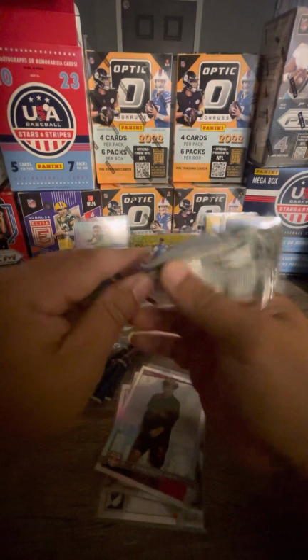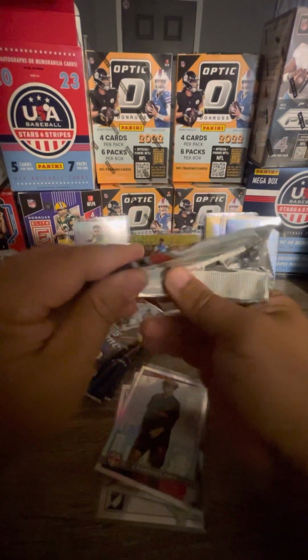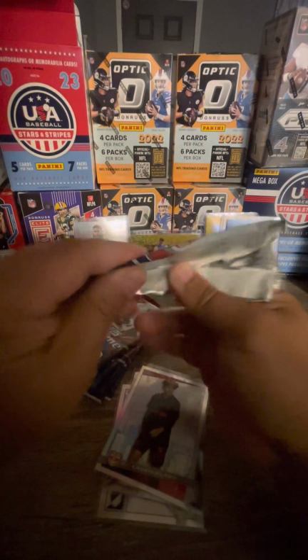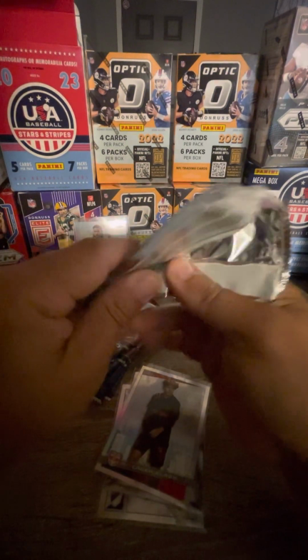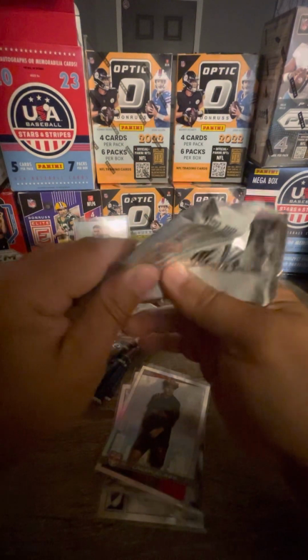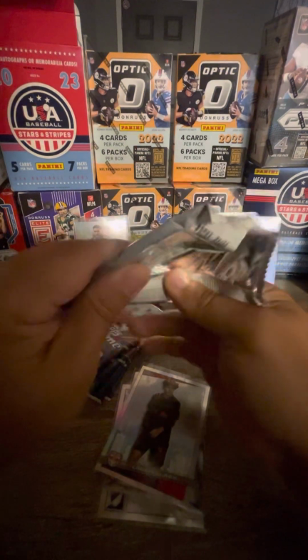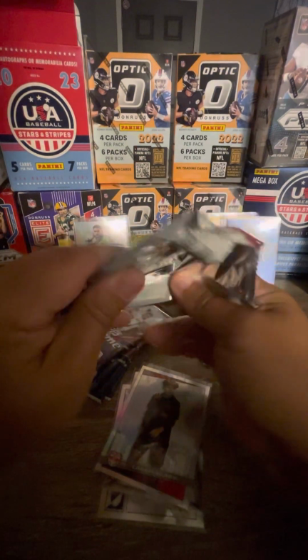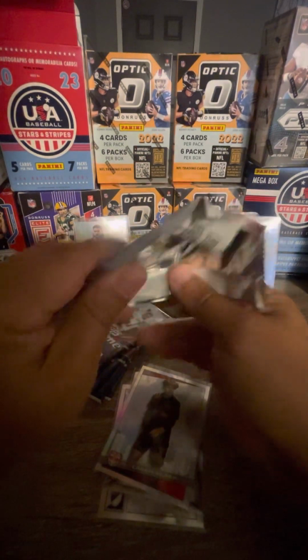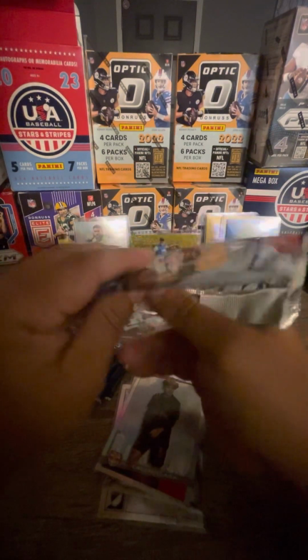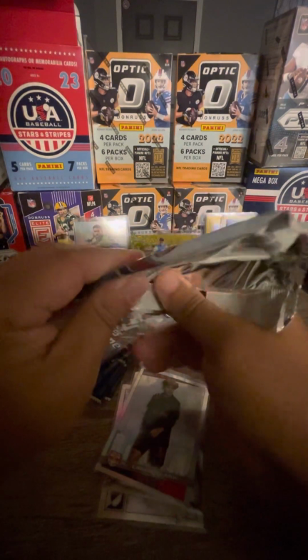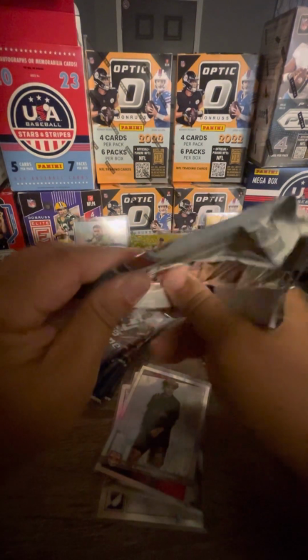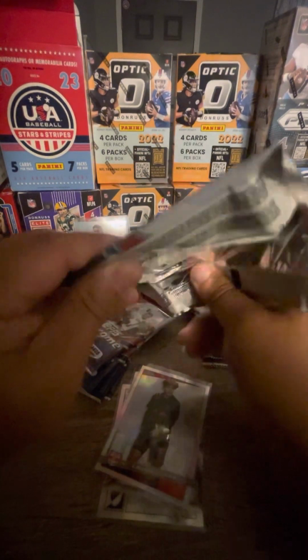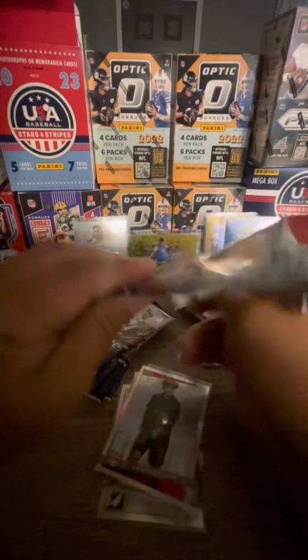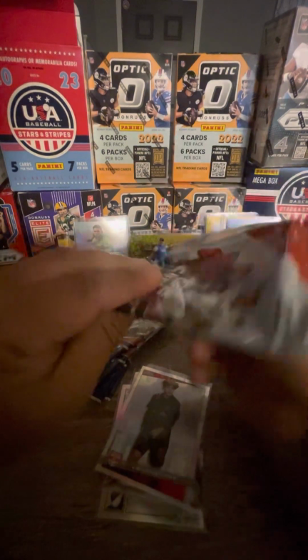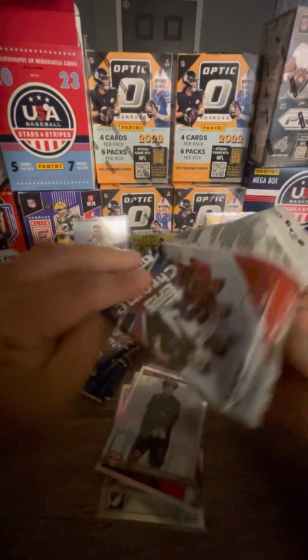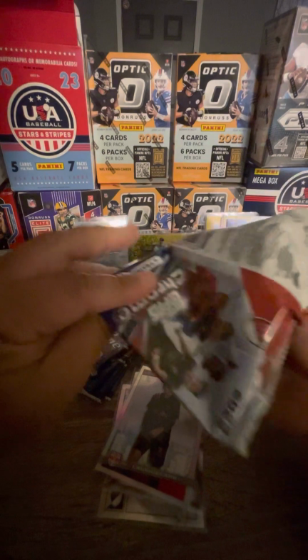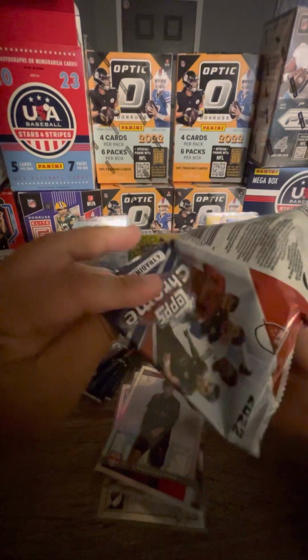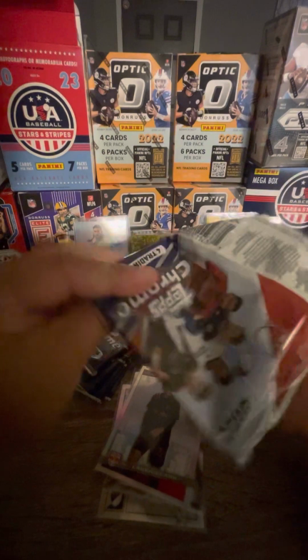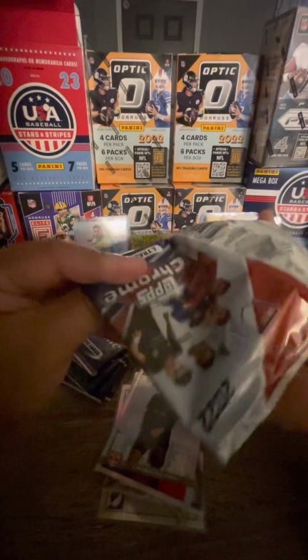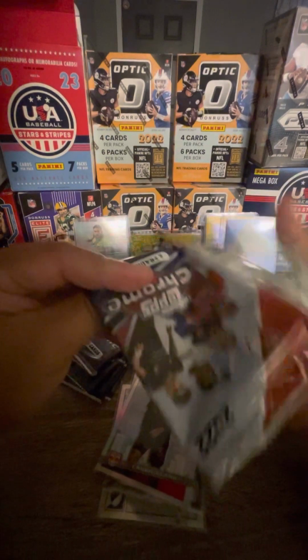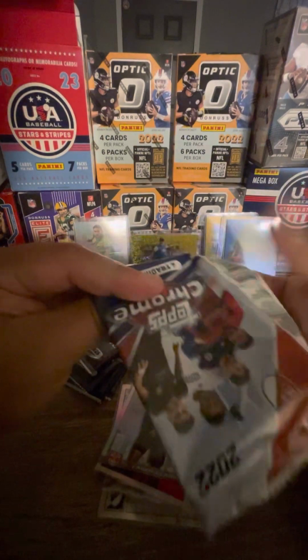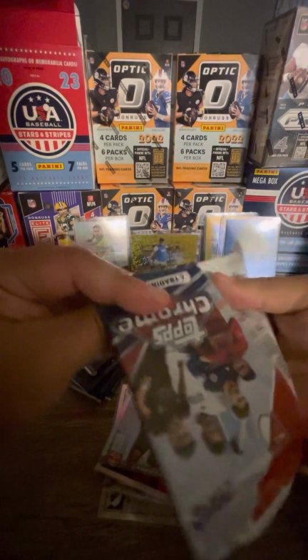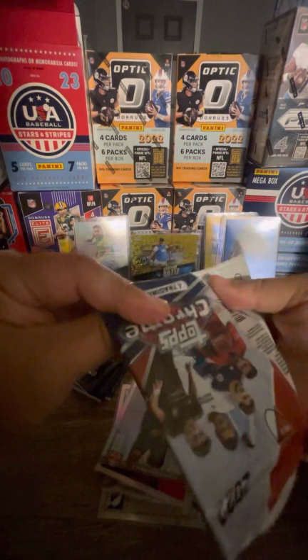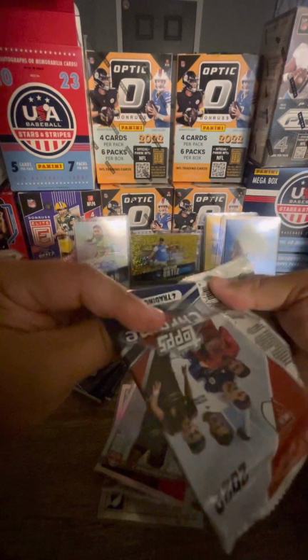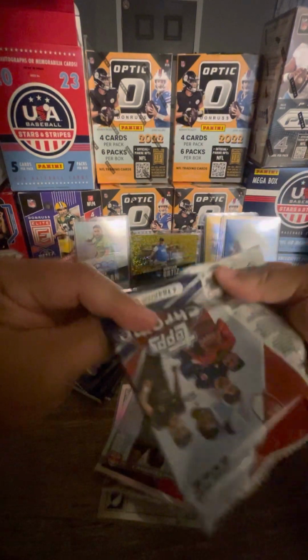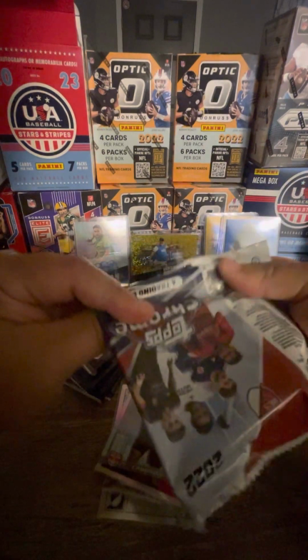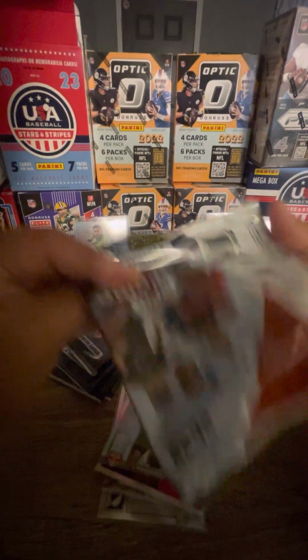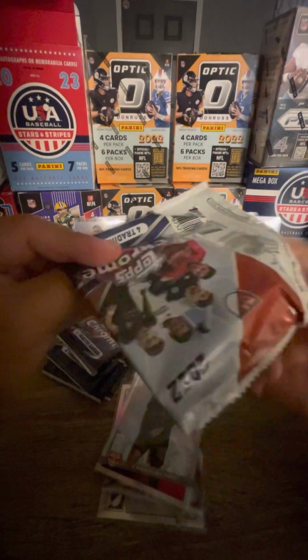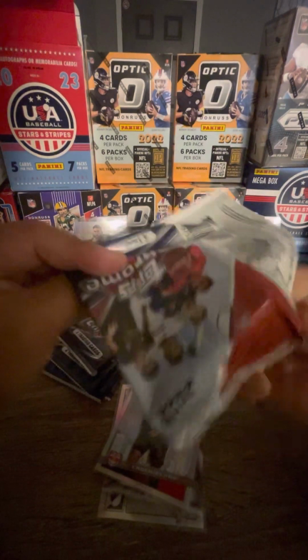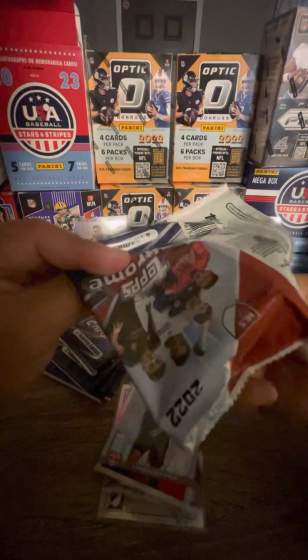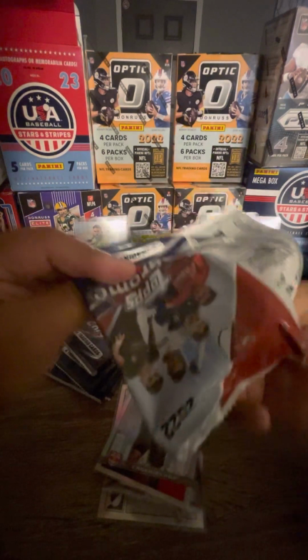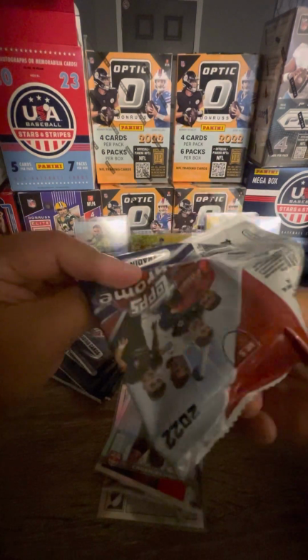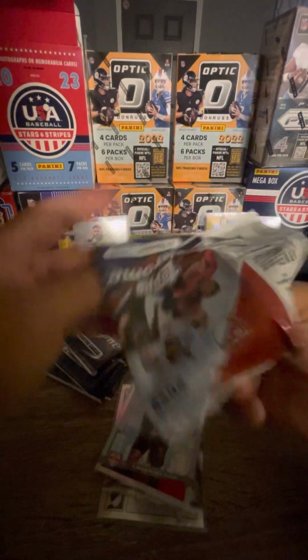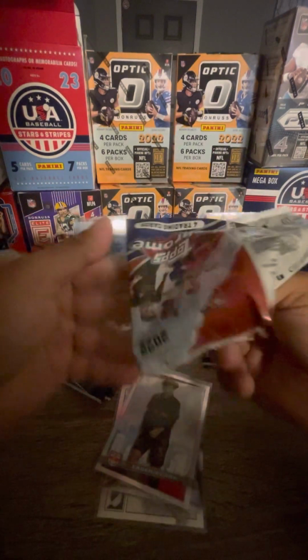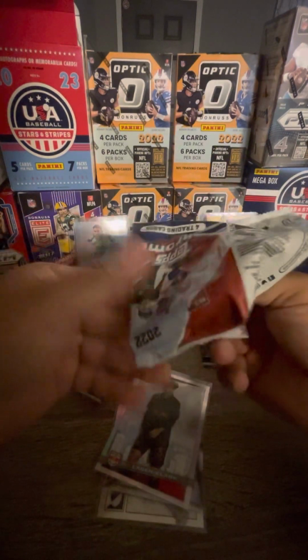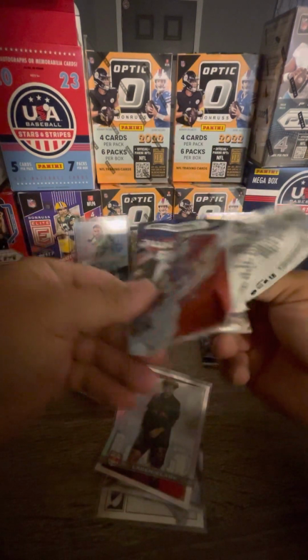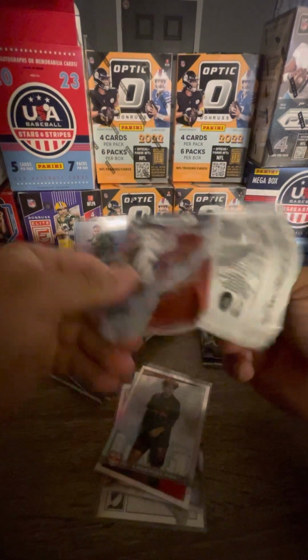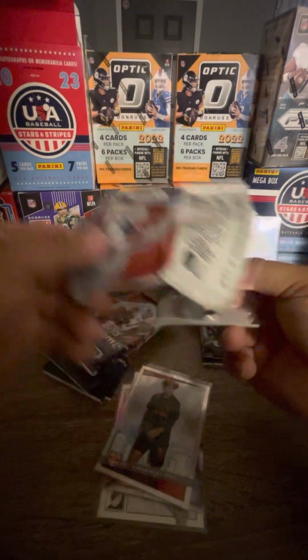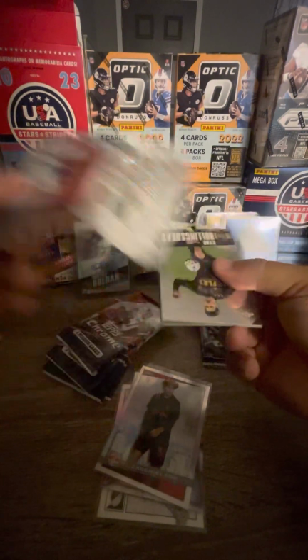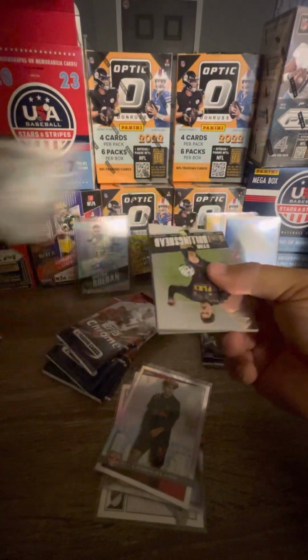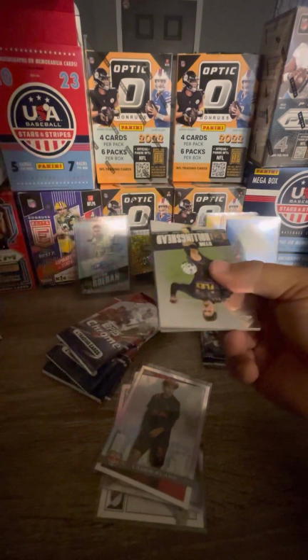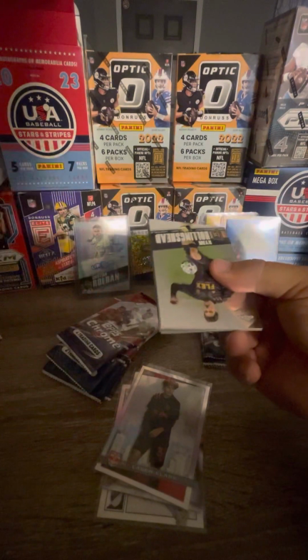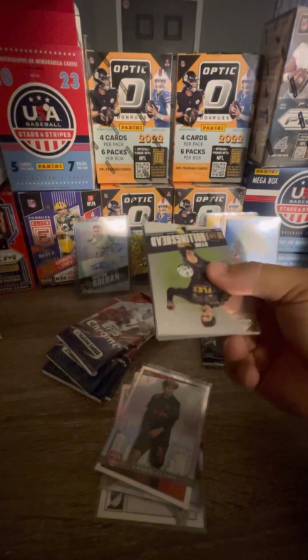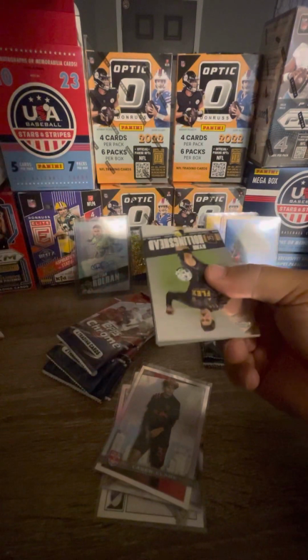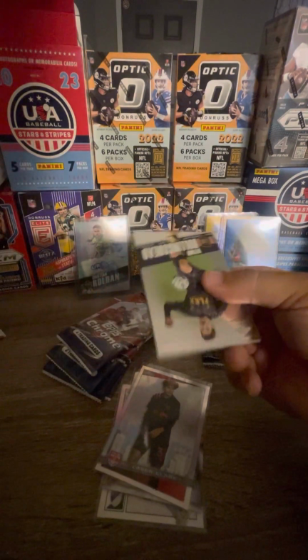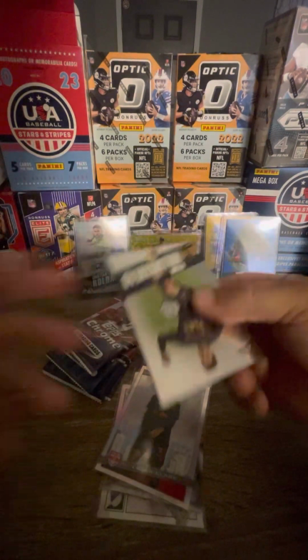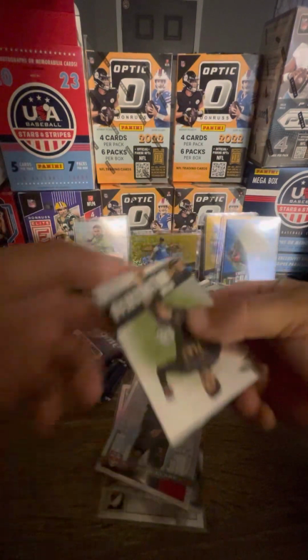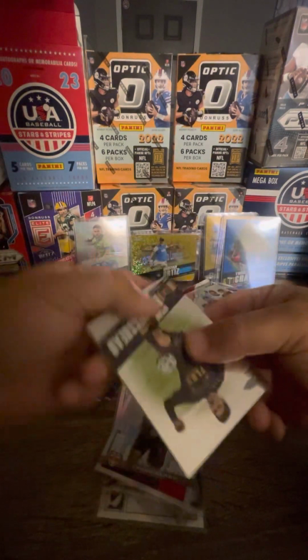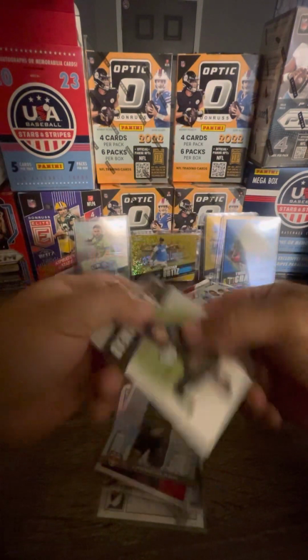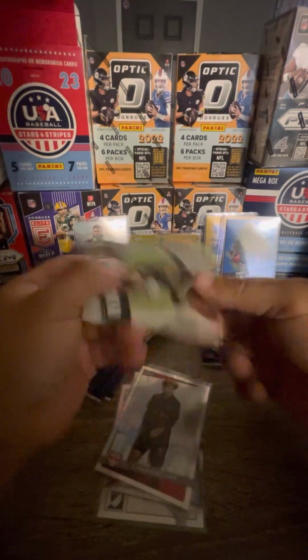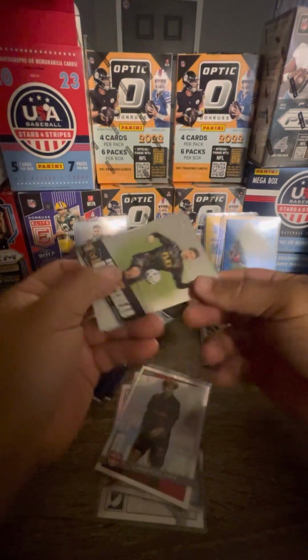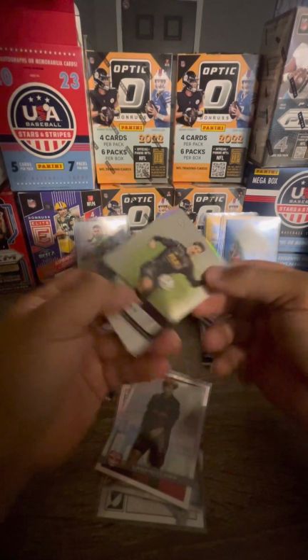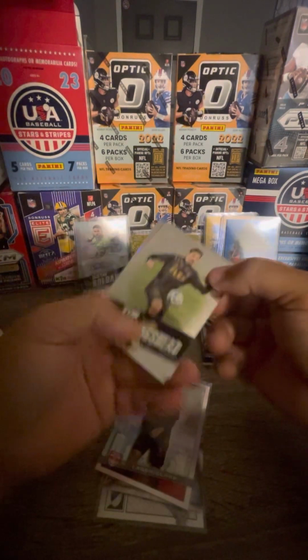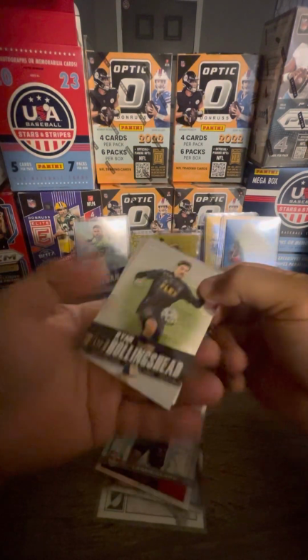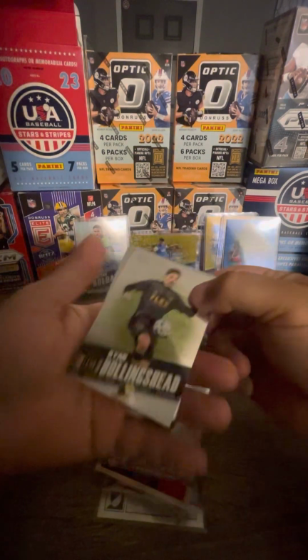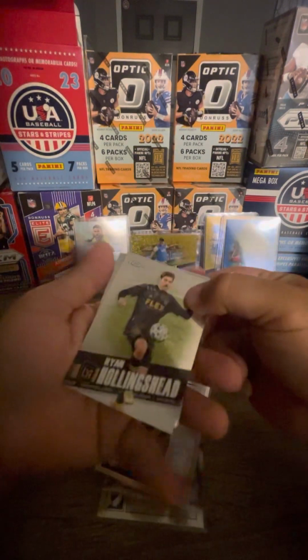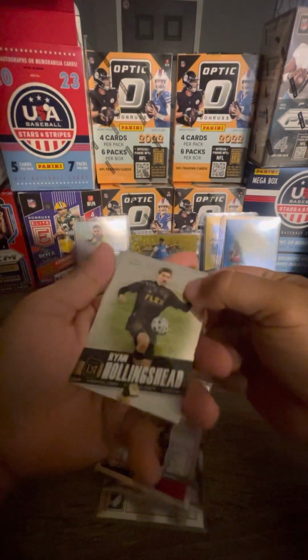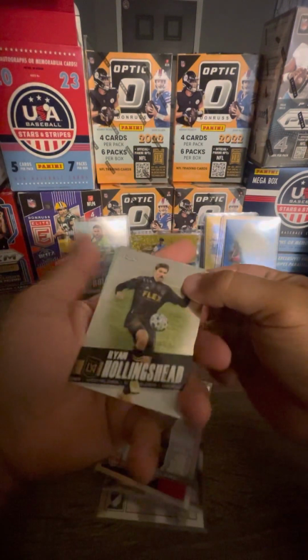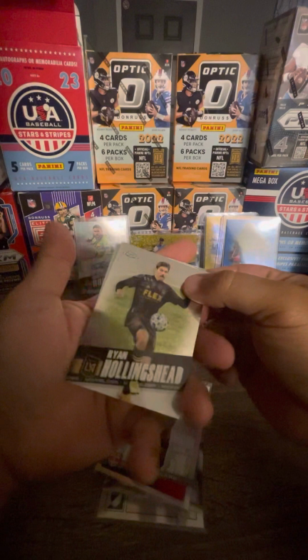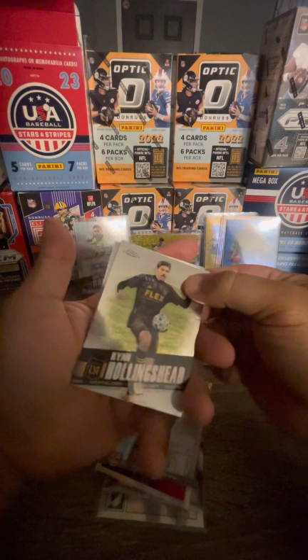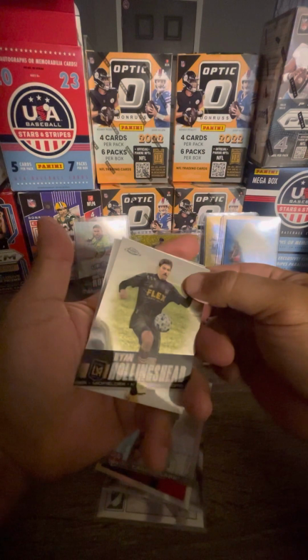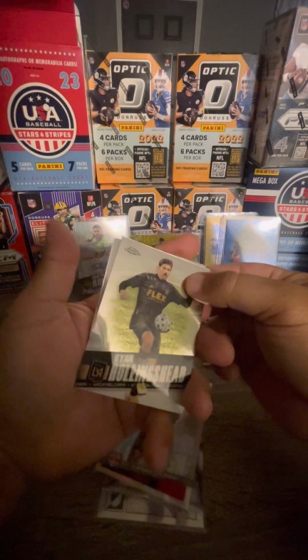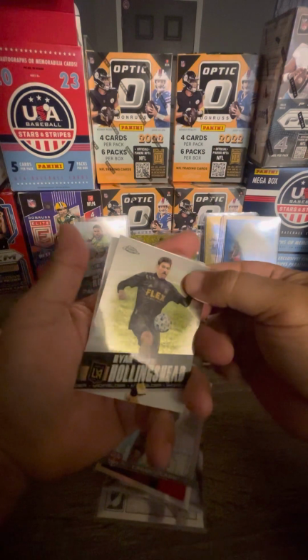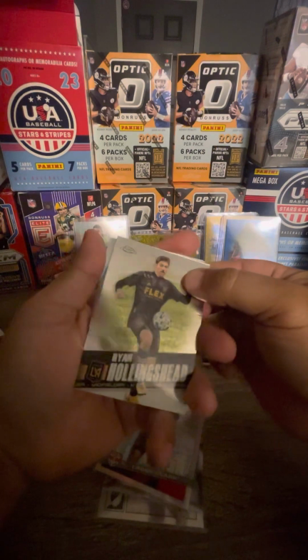Nice box so far, we still got a bunch of packs. Let's see, hopefully we don't run out of steam and keep the mojo going. In fact: back-to-back pulls — auto and a blue wave. These packs are pretty easy to open, I like that — you don't have to fight with it.